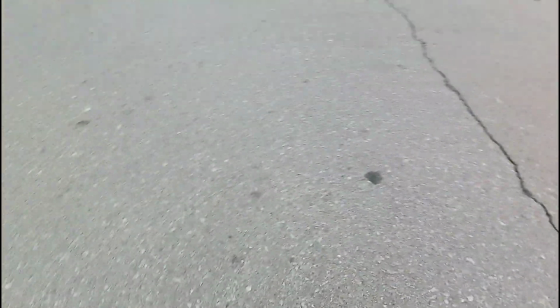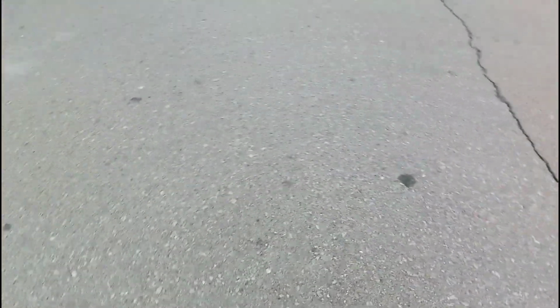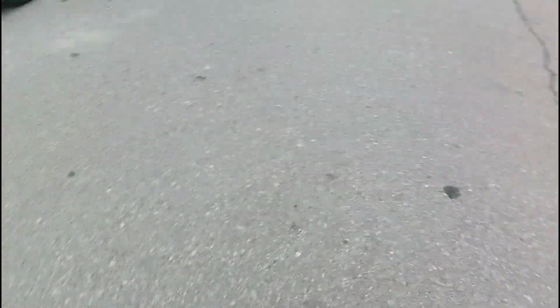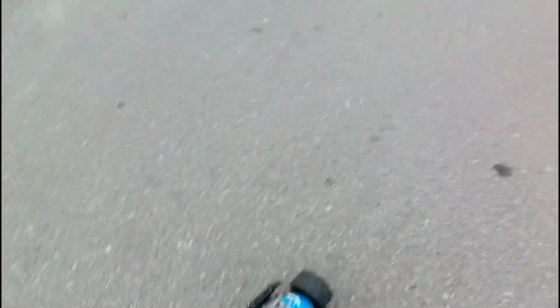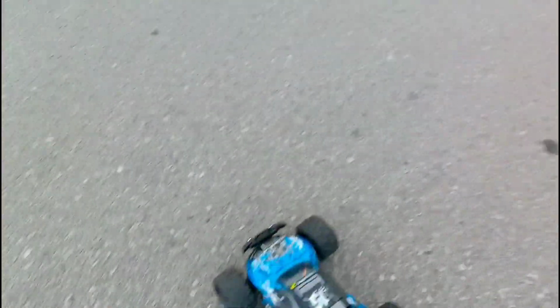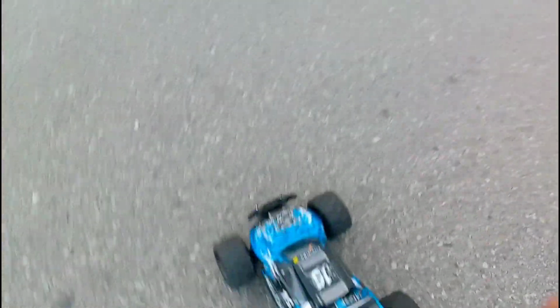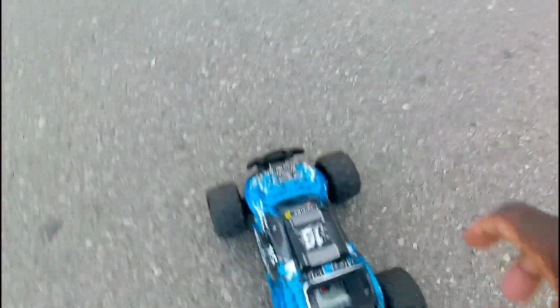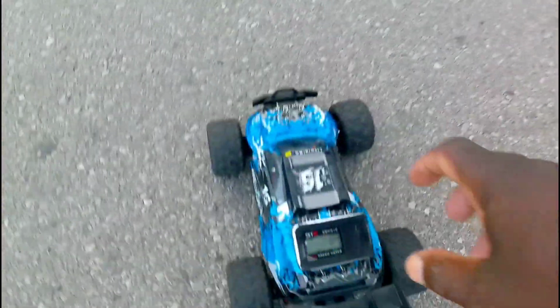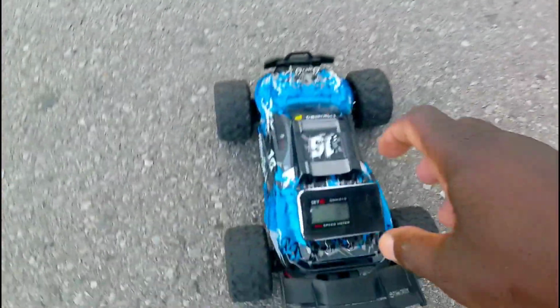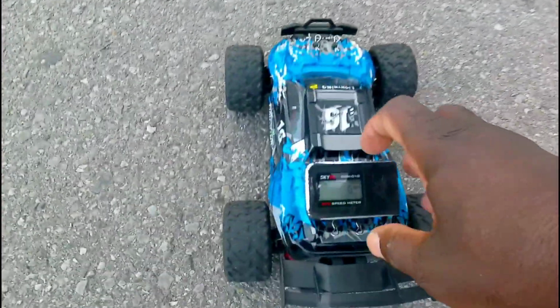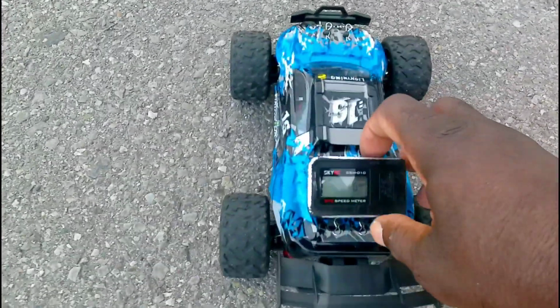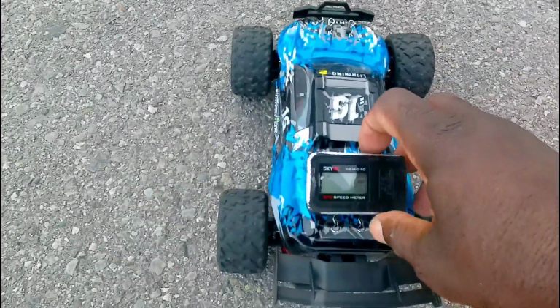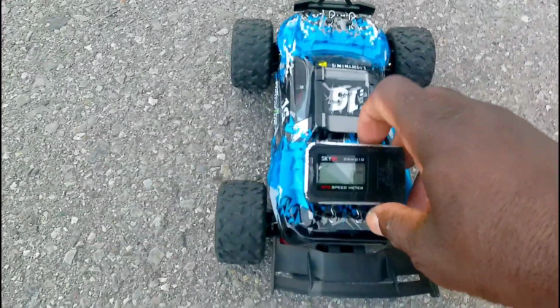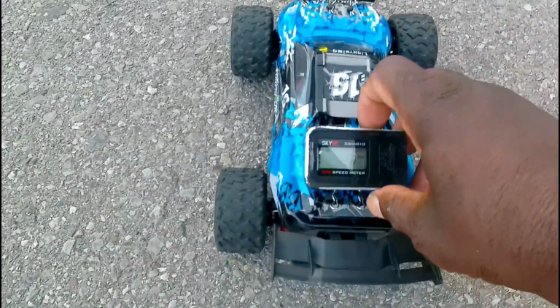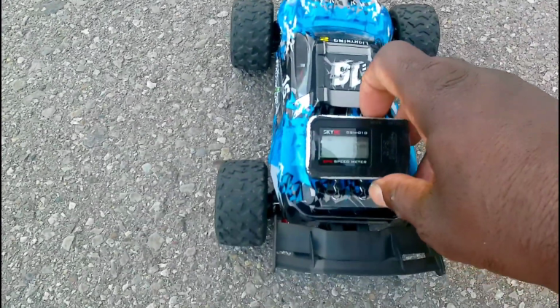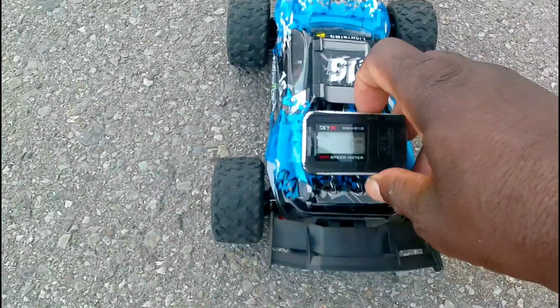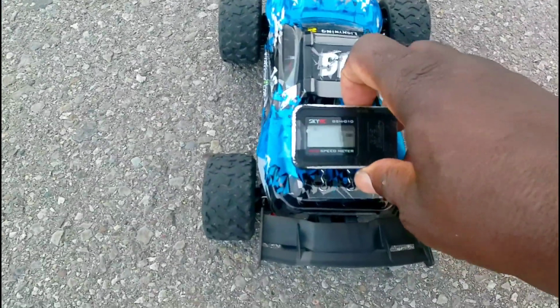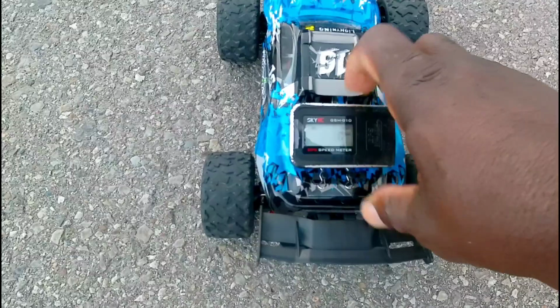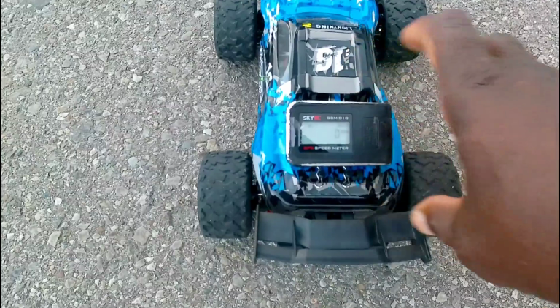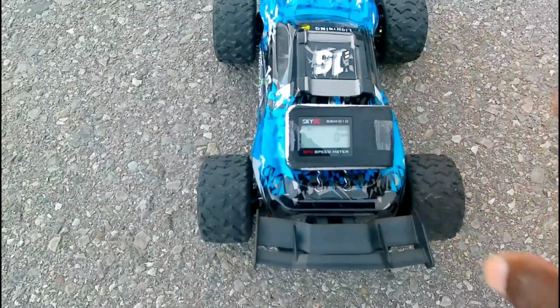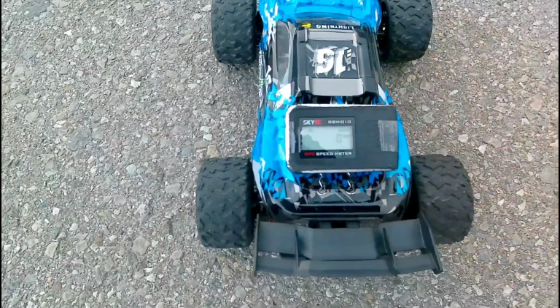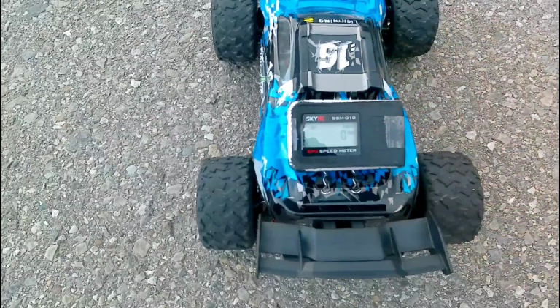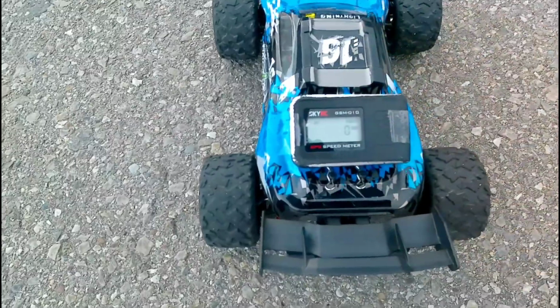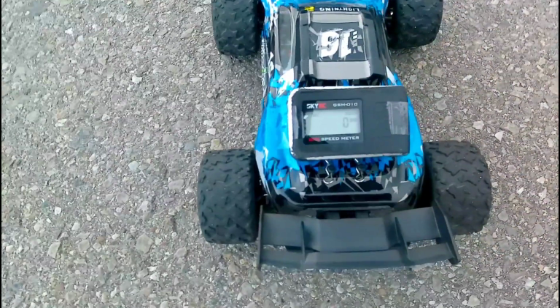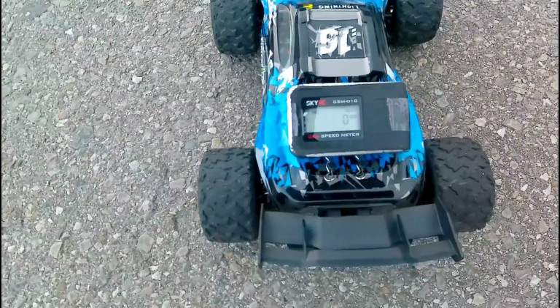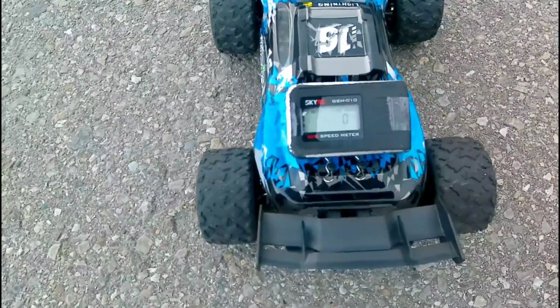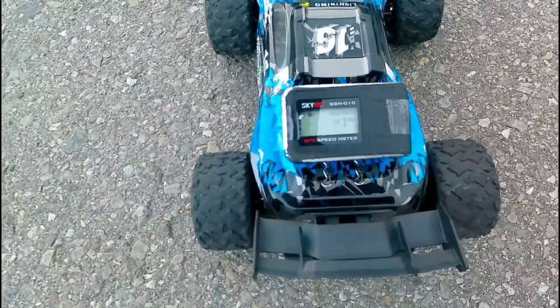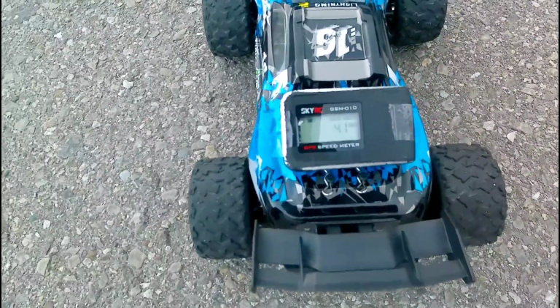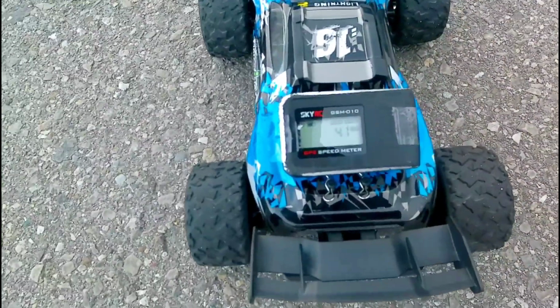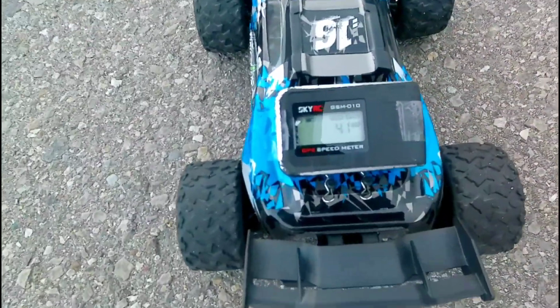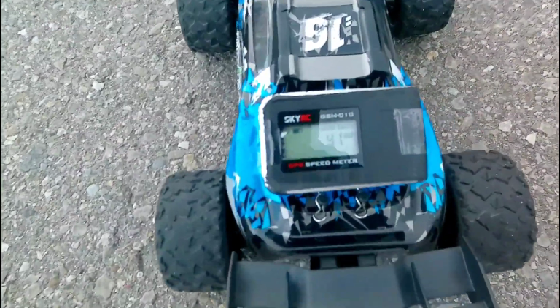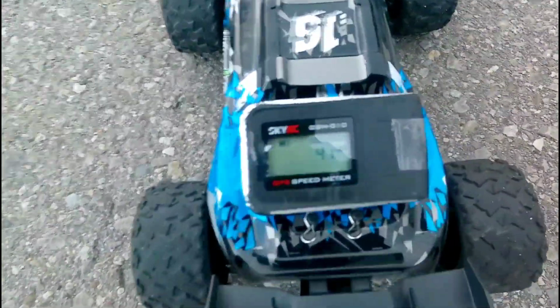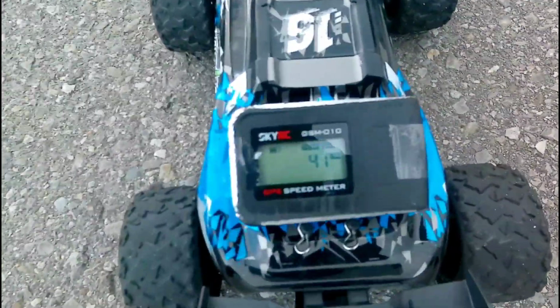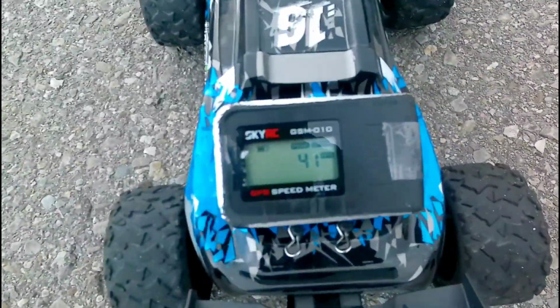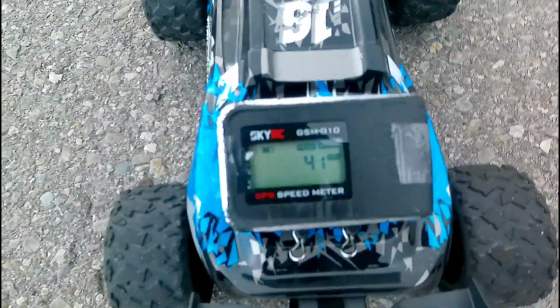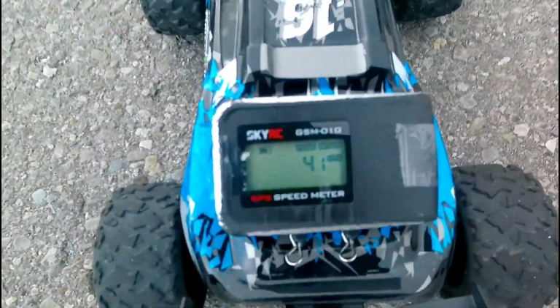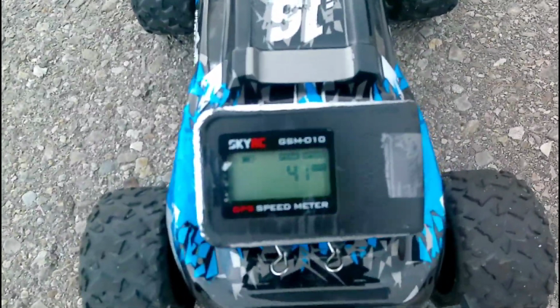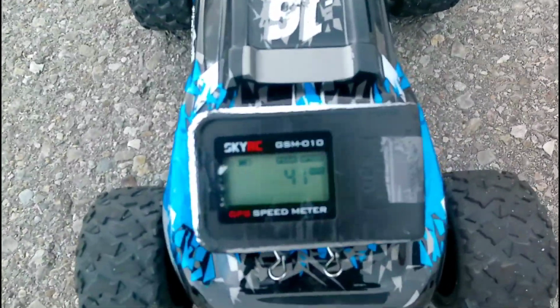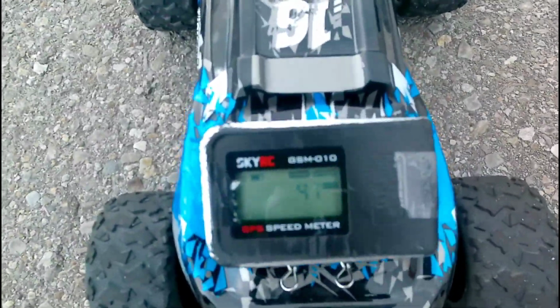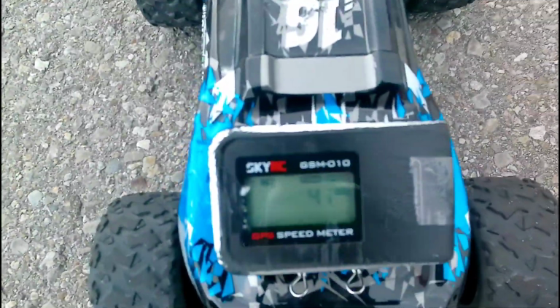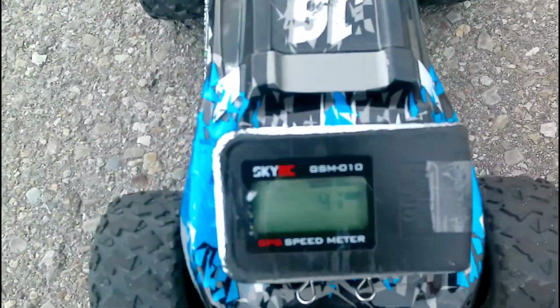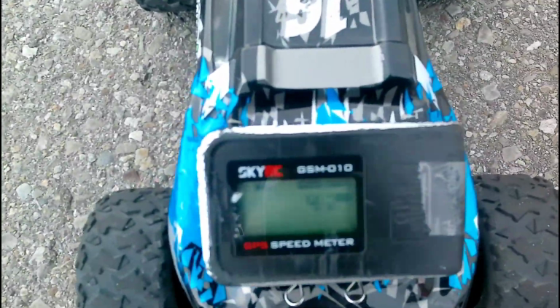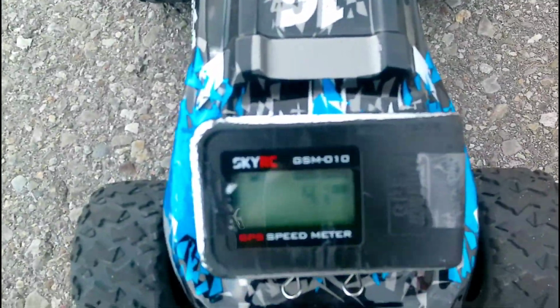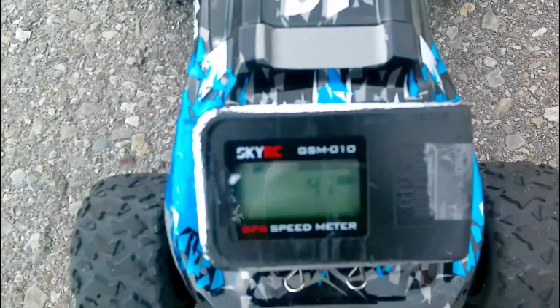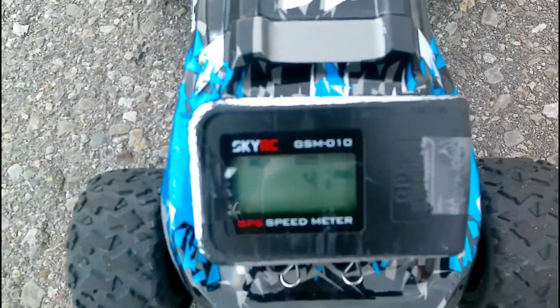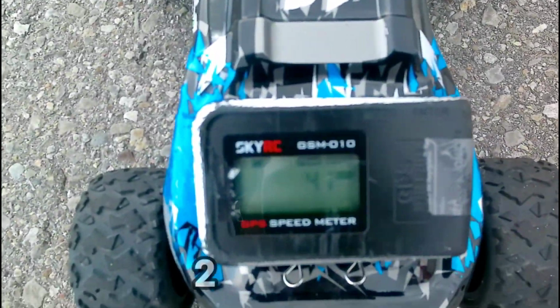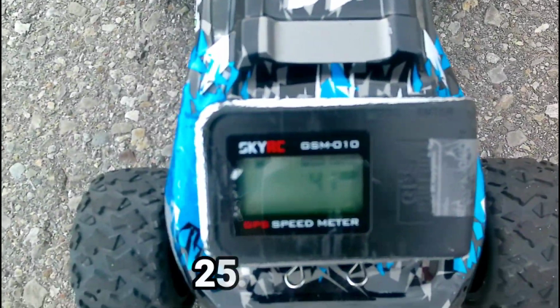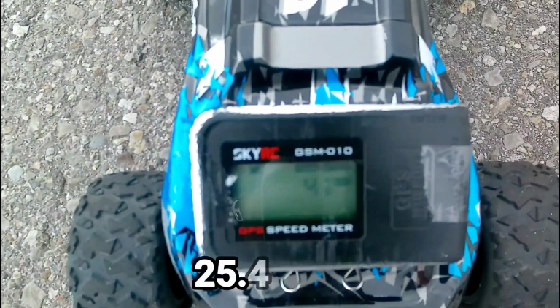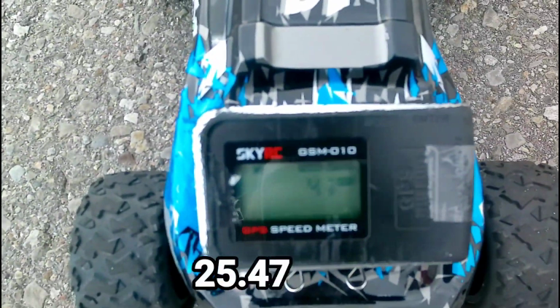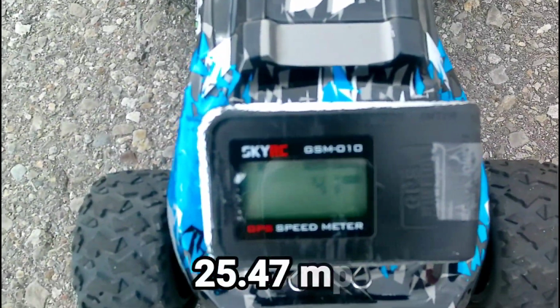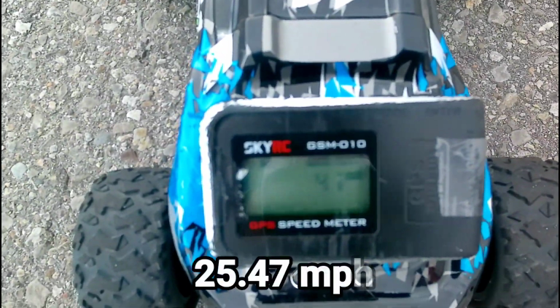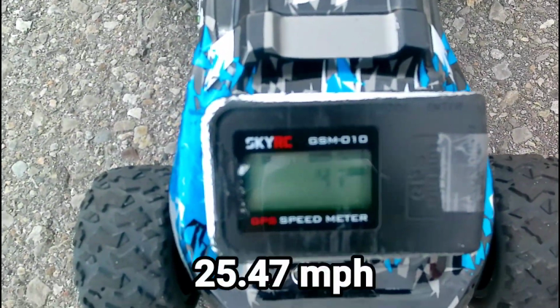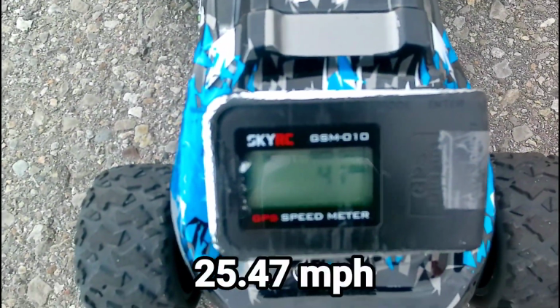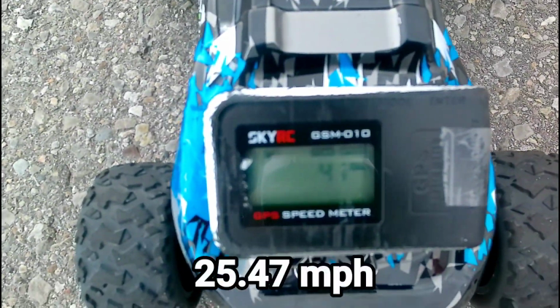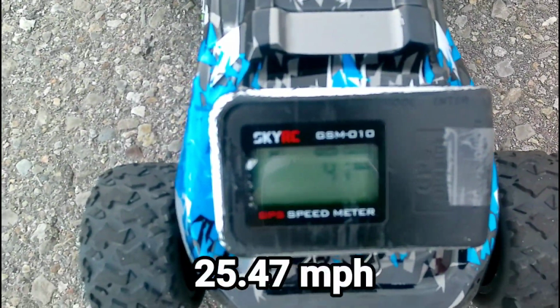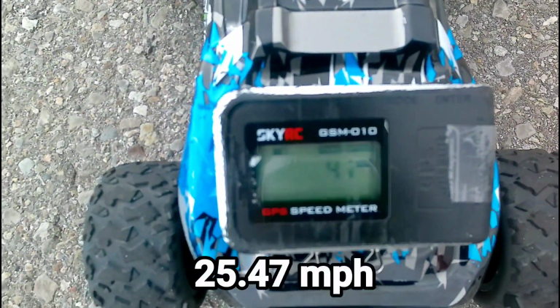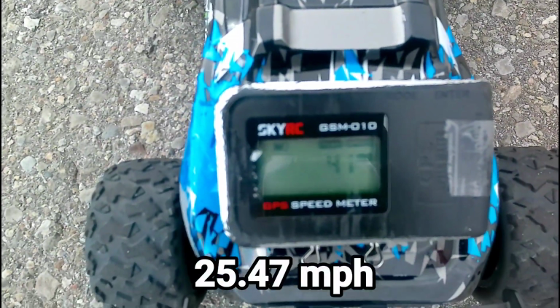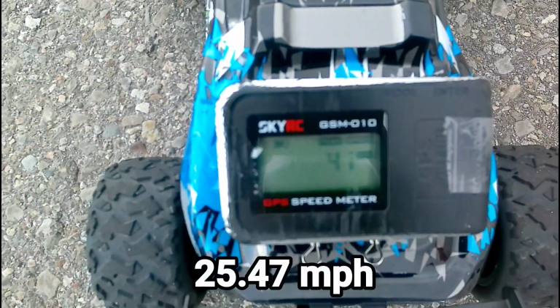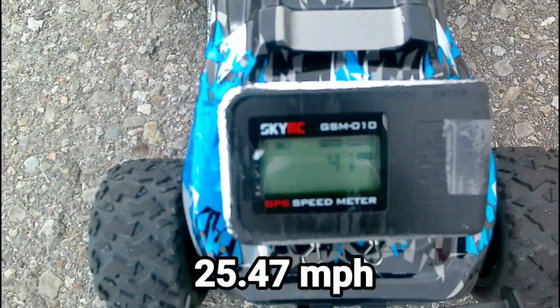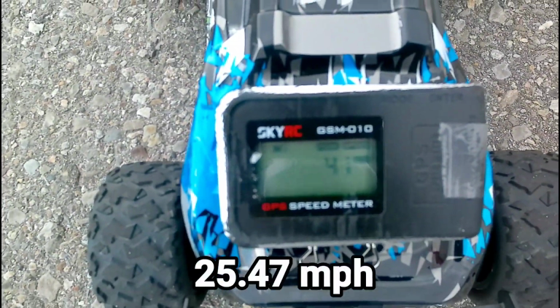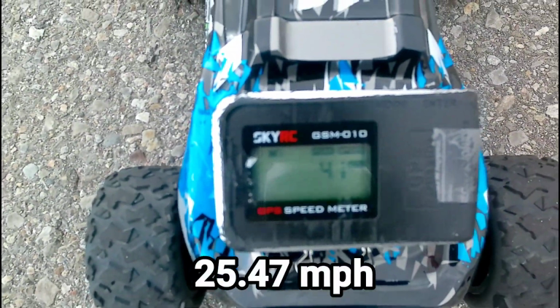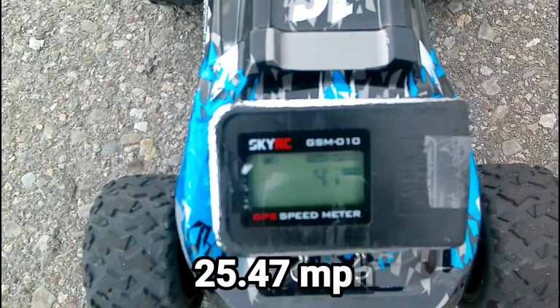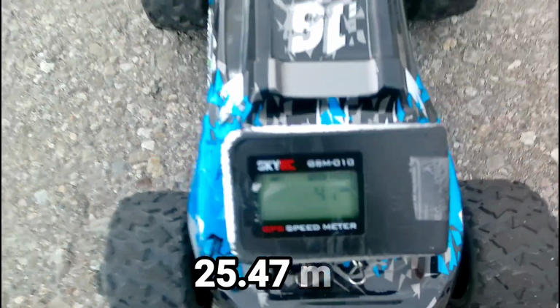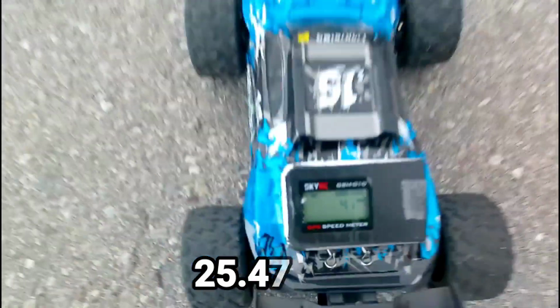Let's see what we got here — 41. Not bad.